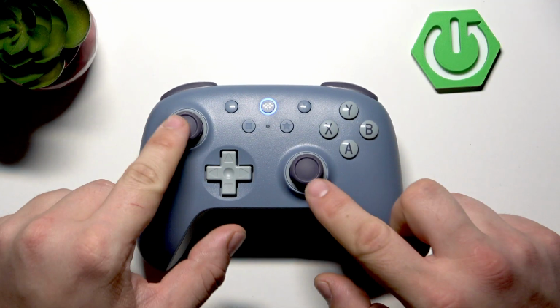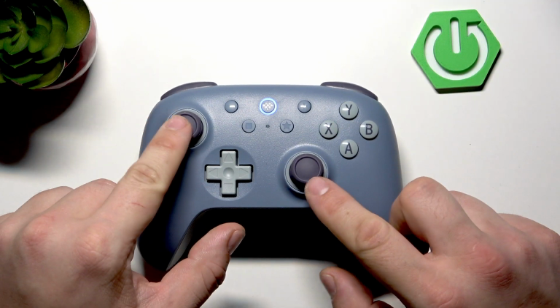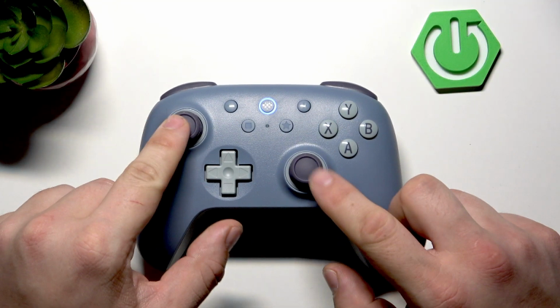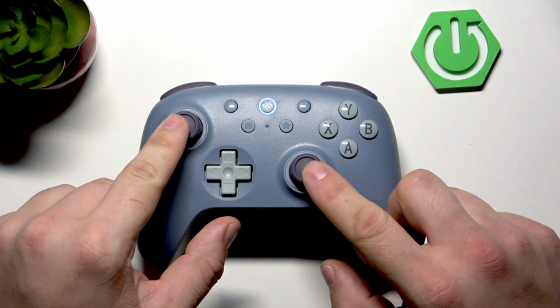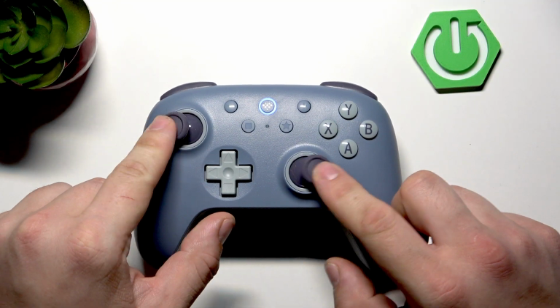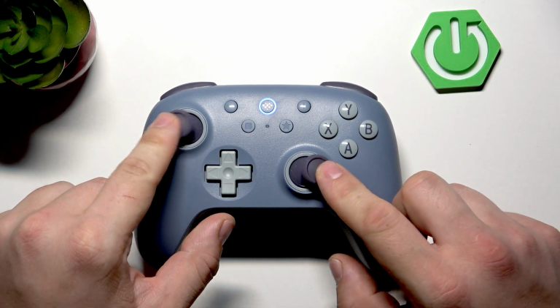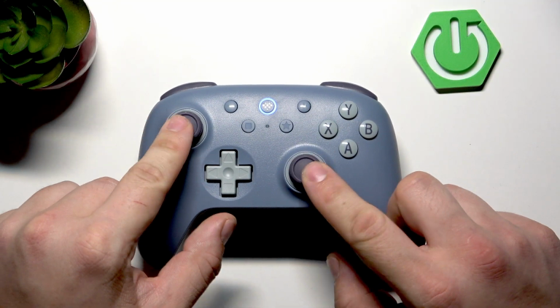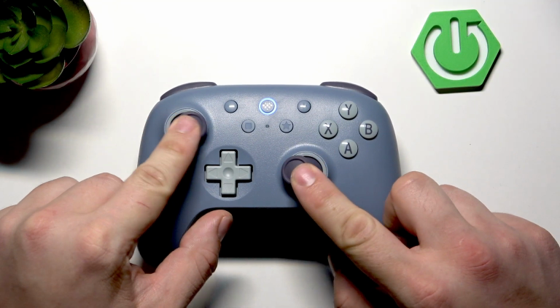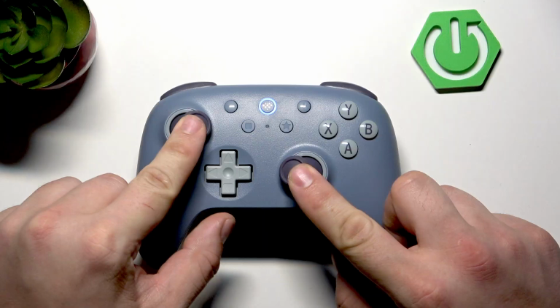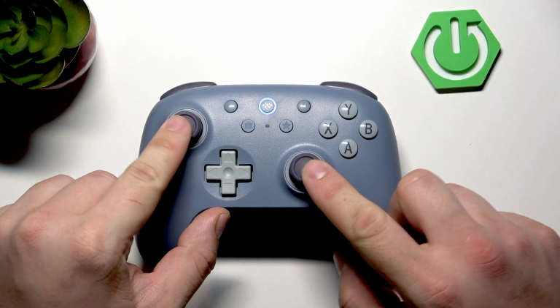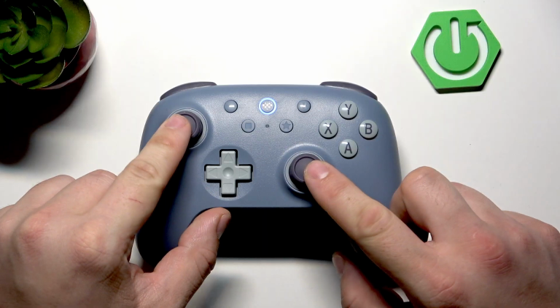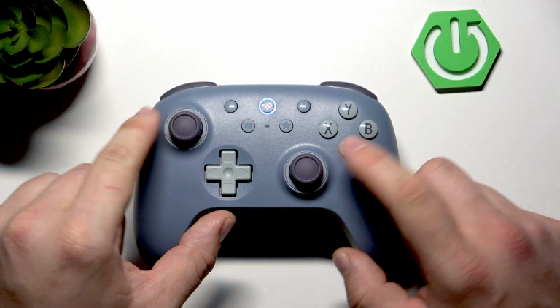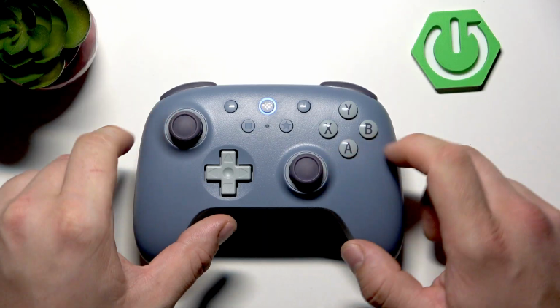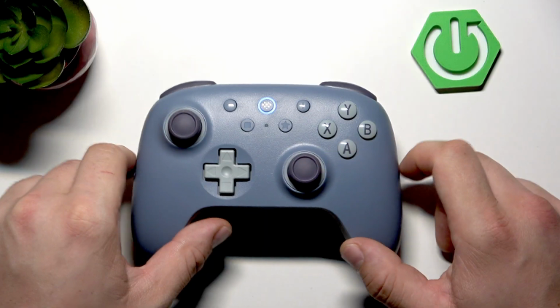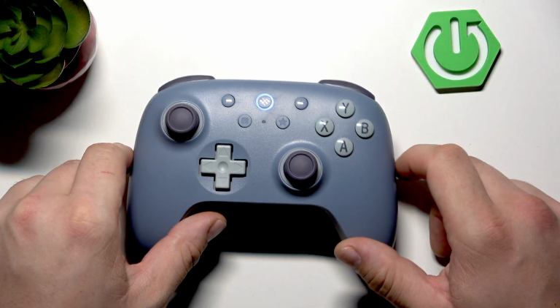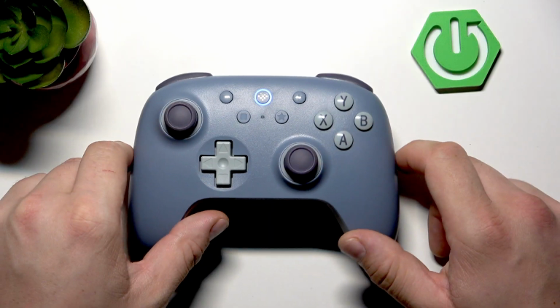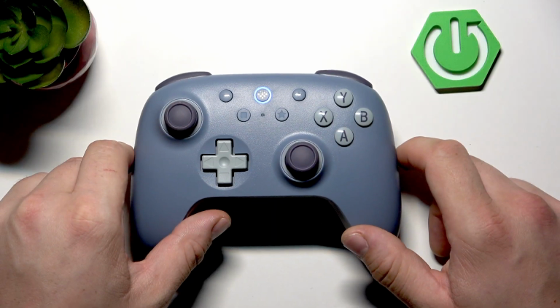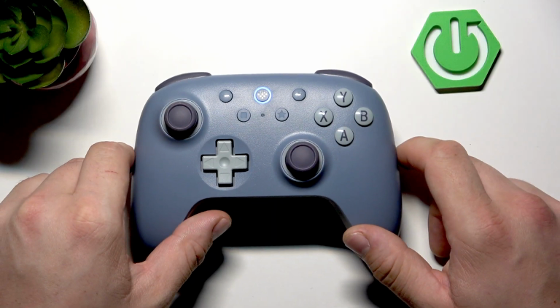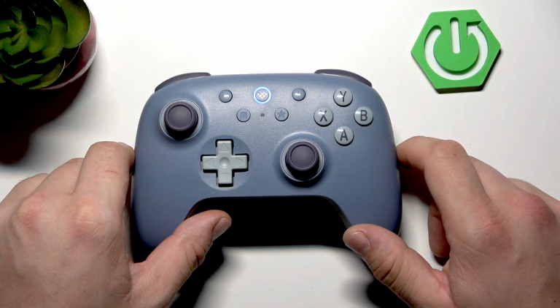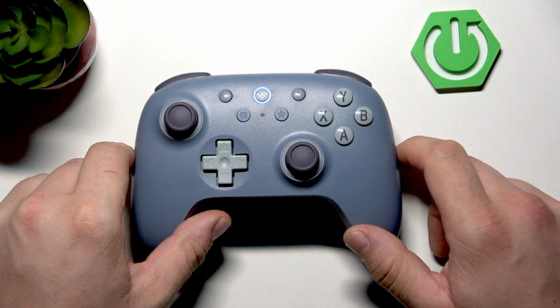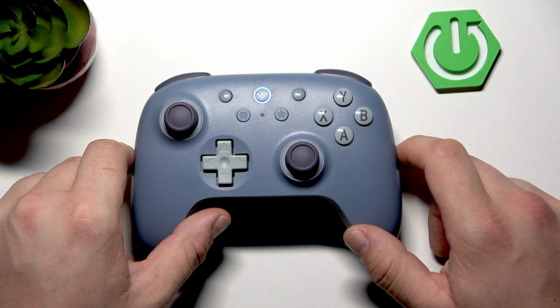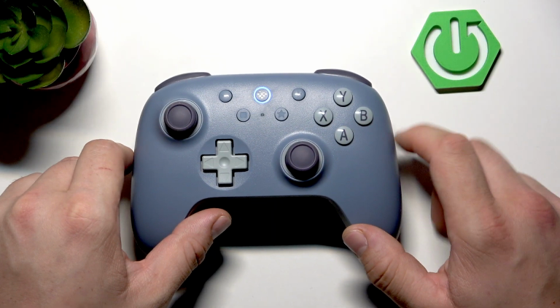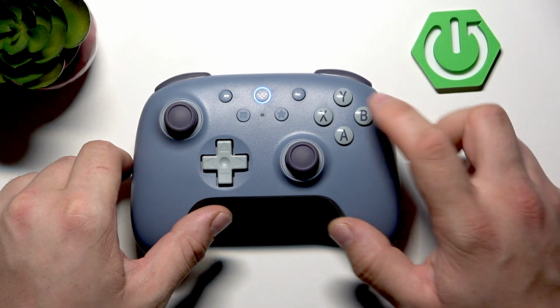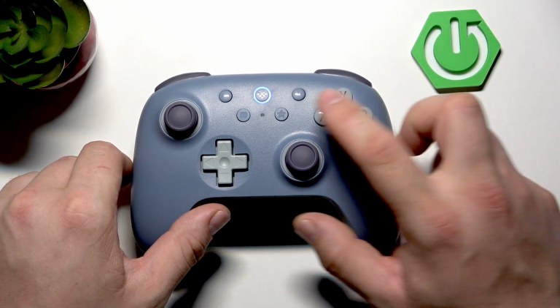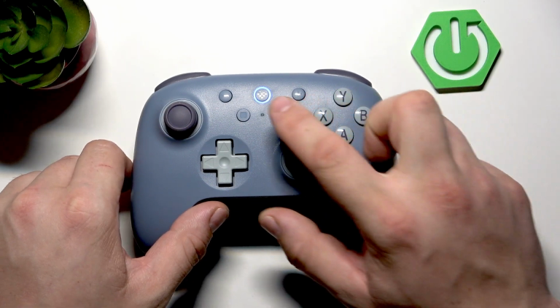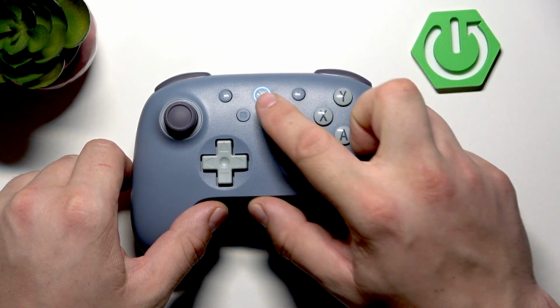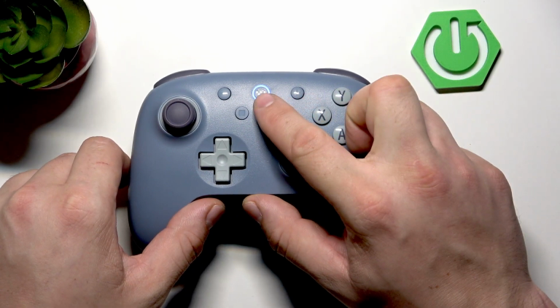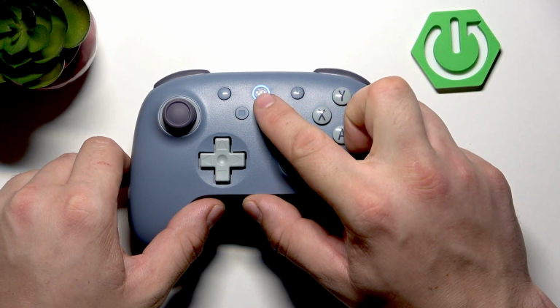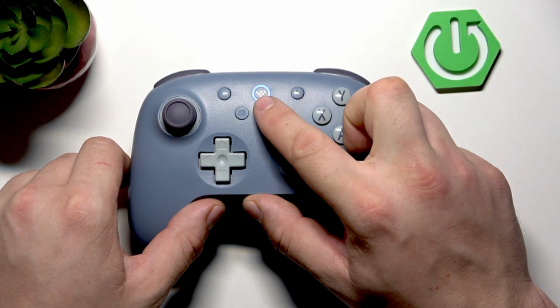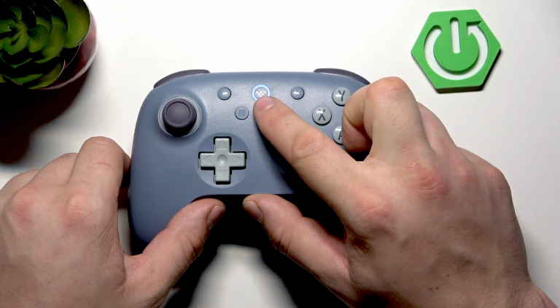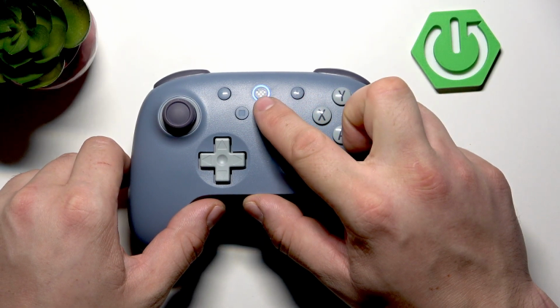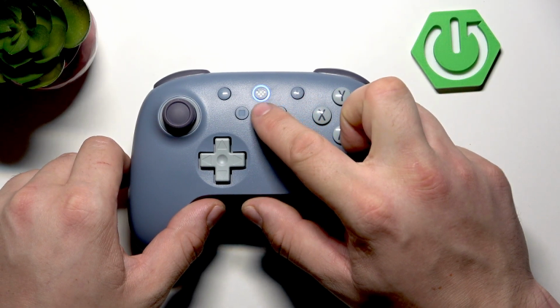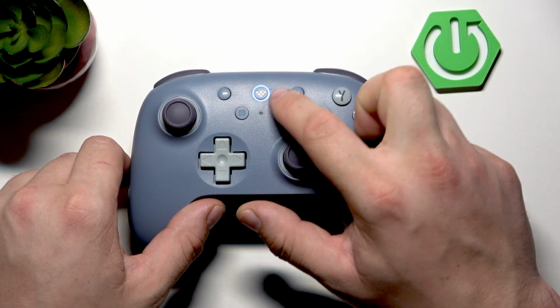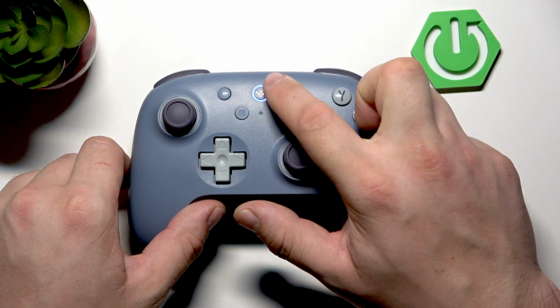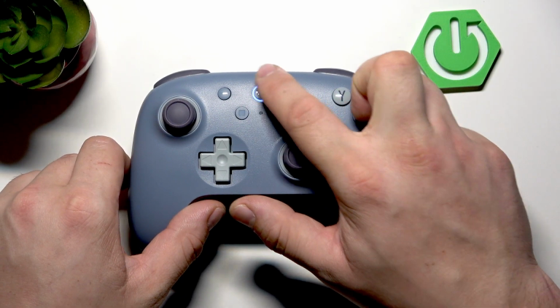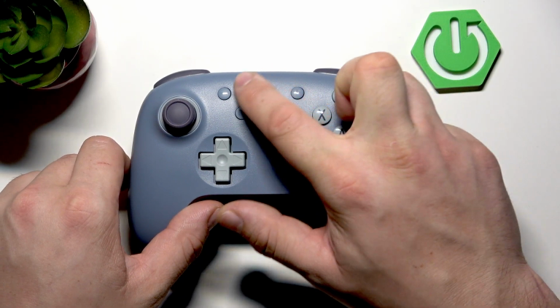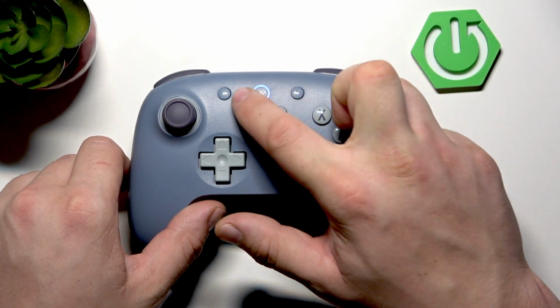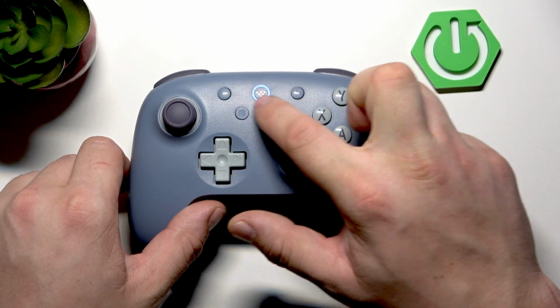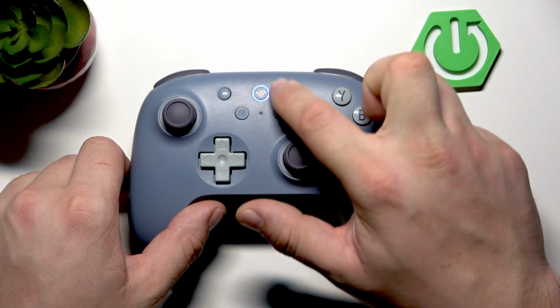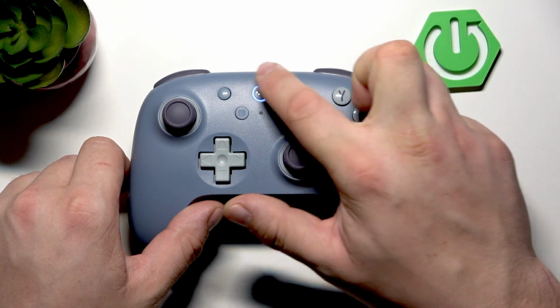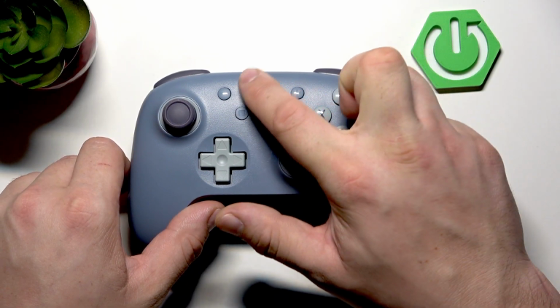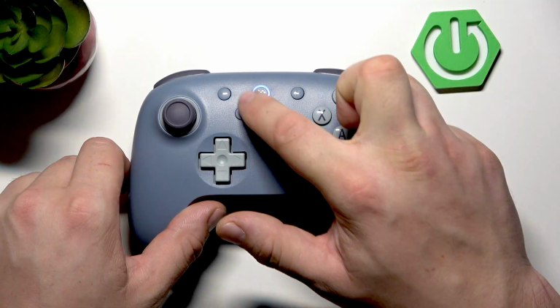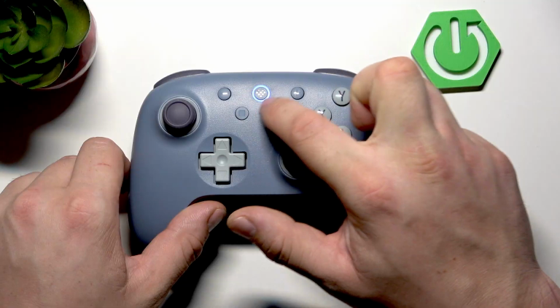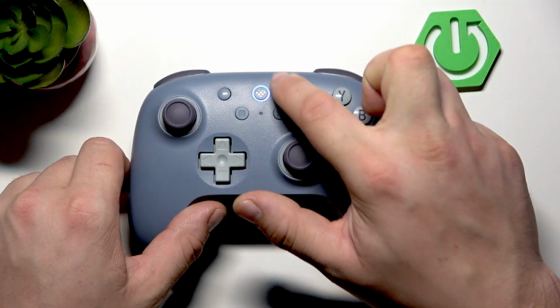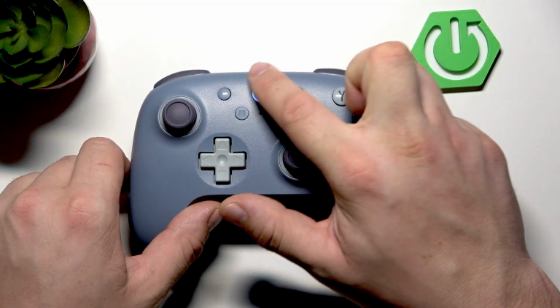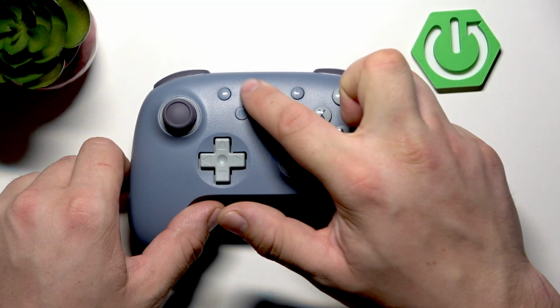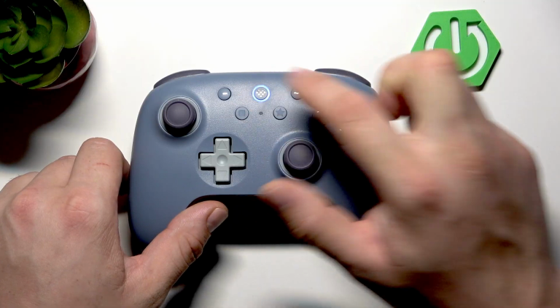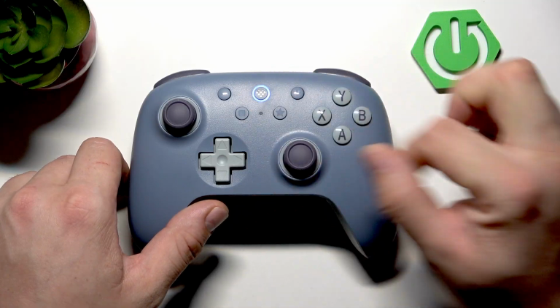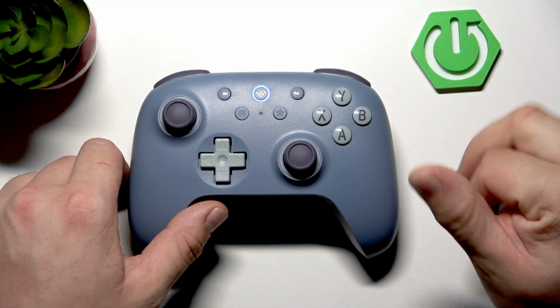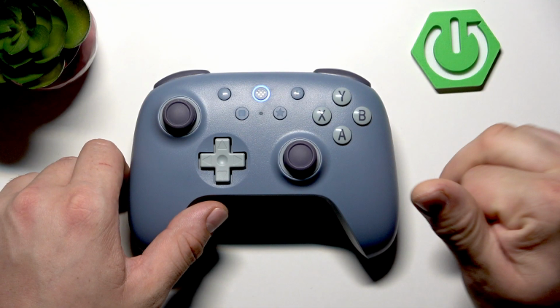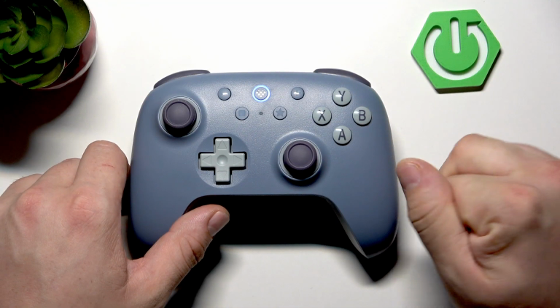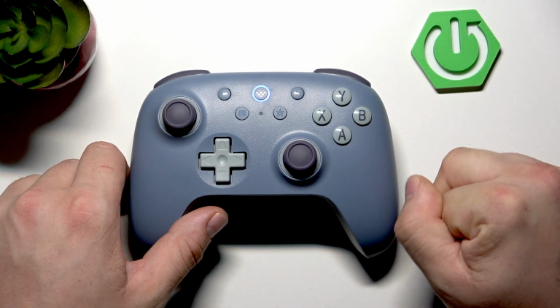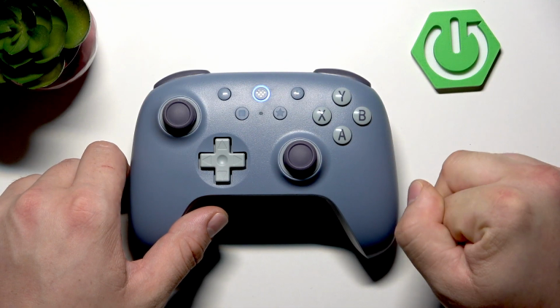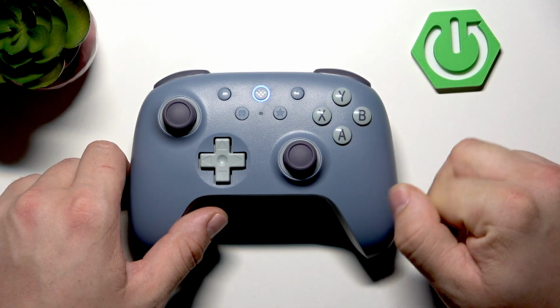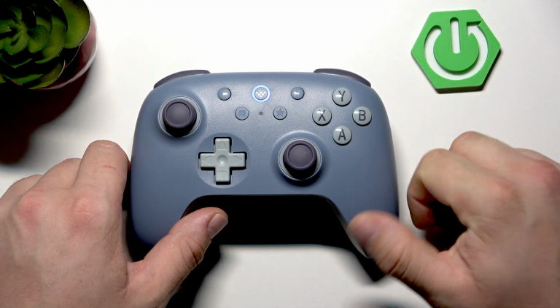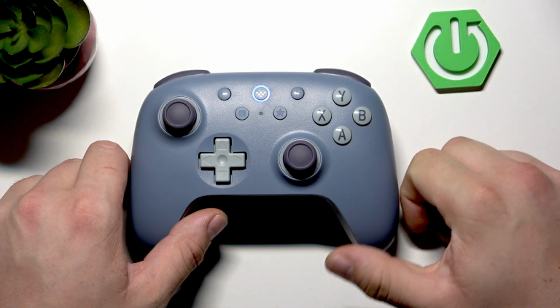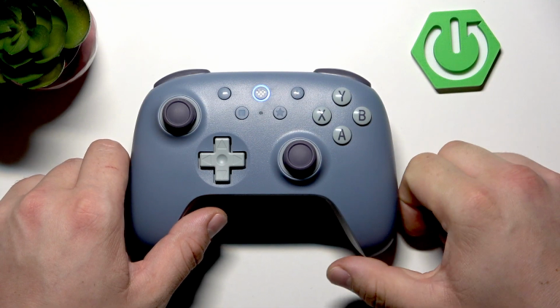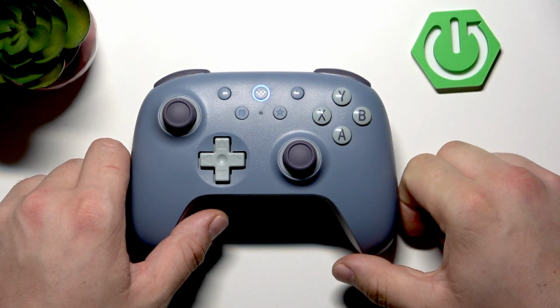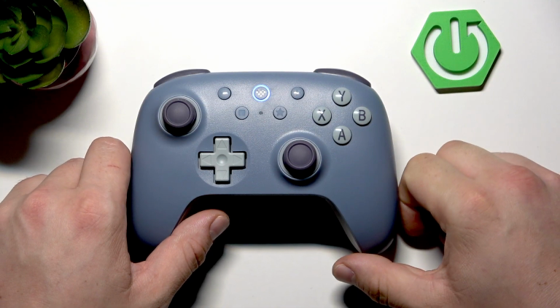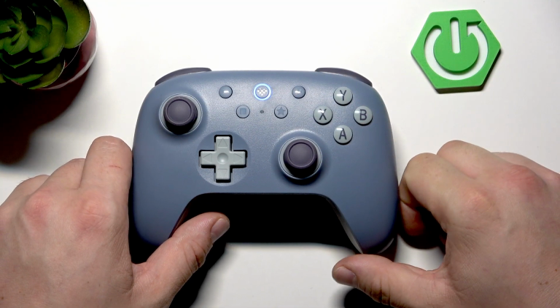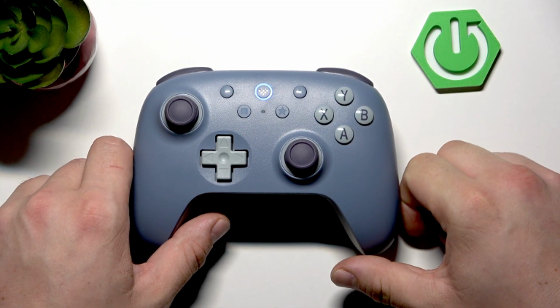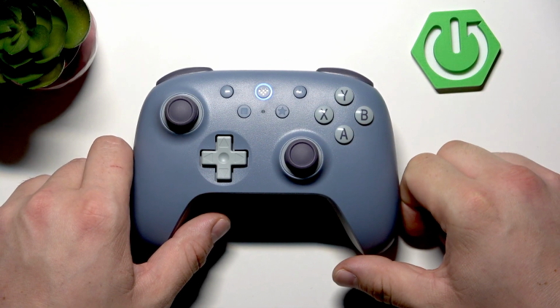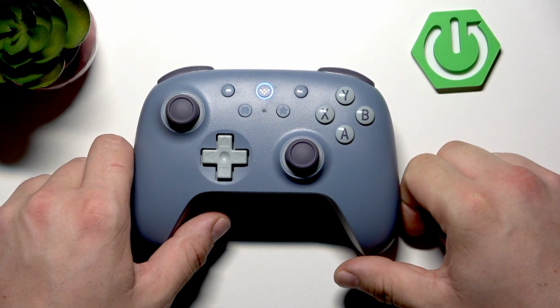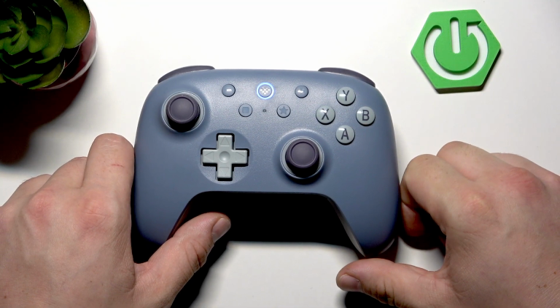And it's done. You can see that the connection is established by the stable ring LED light.